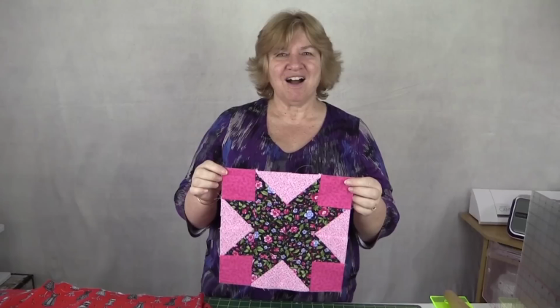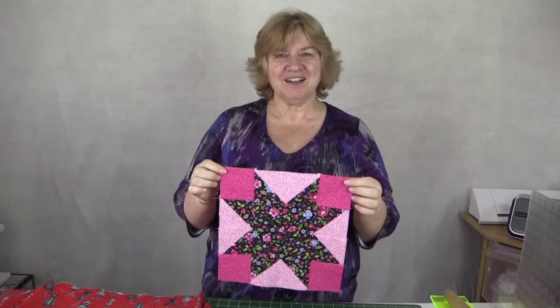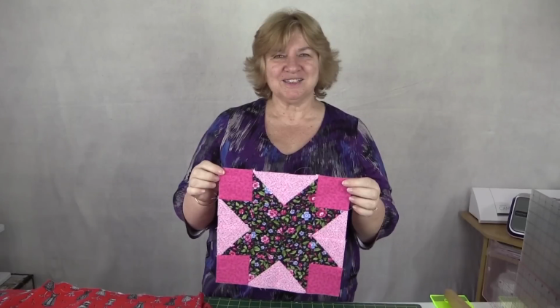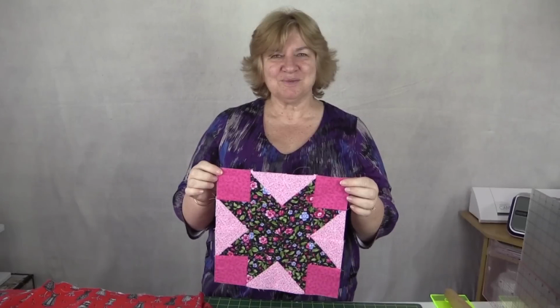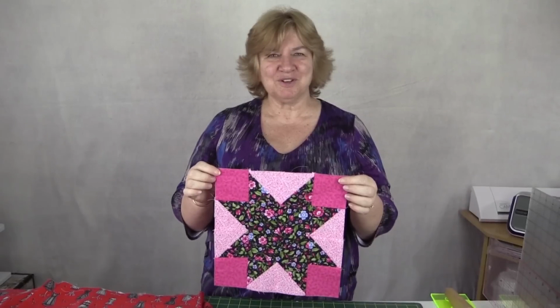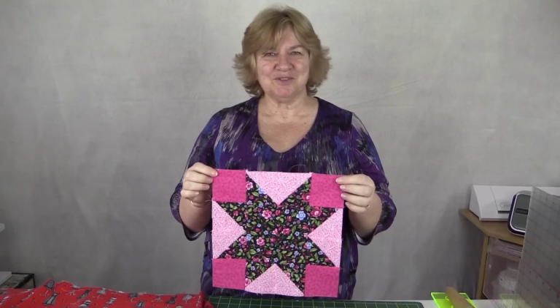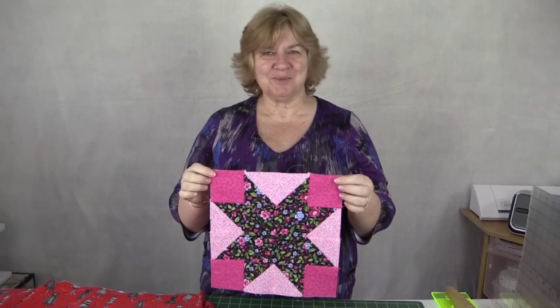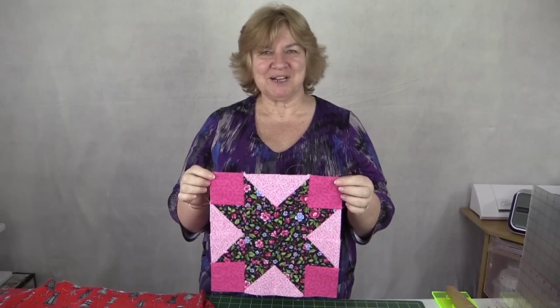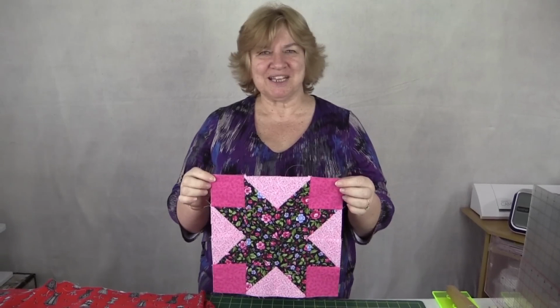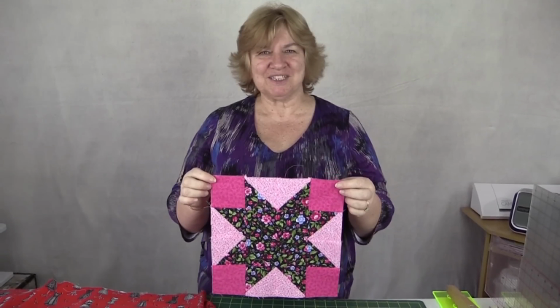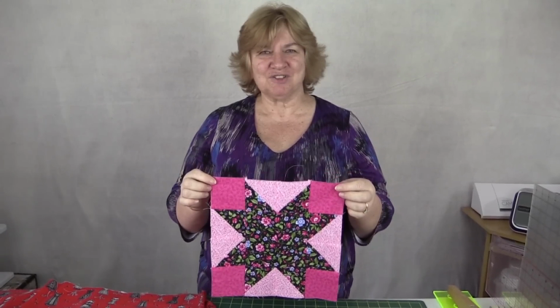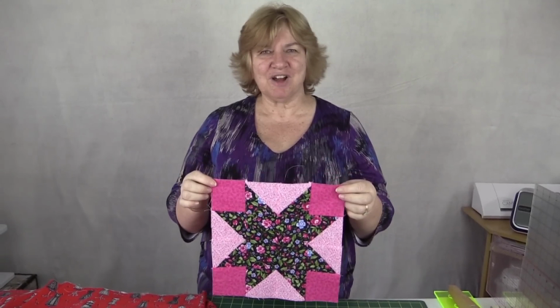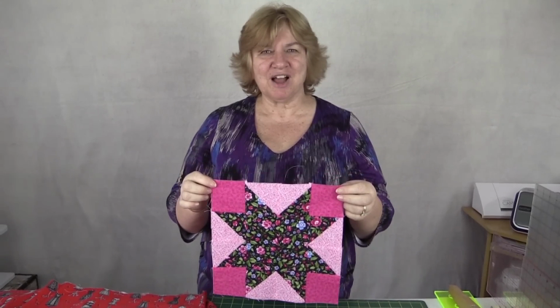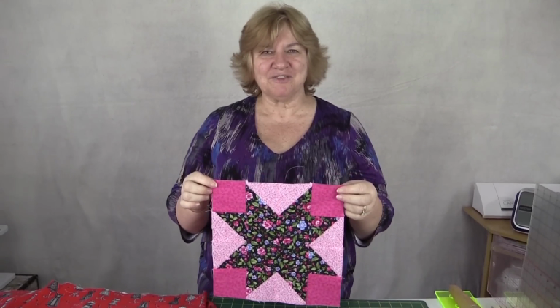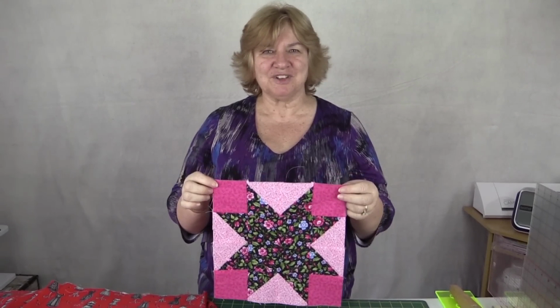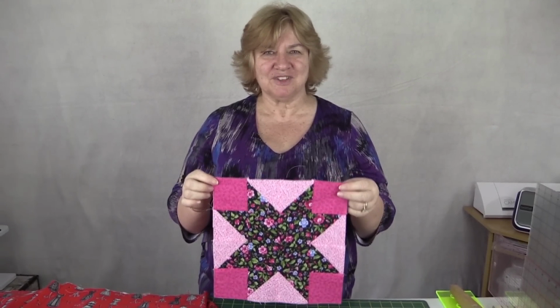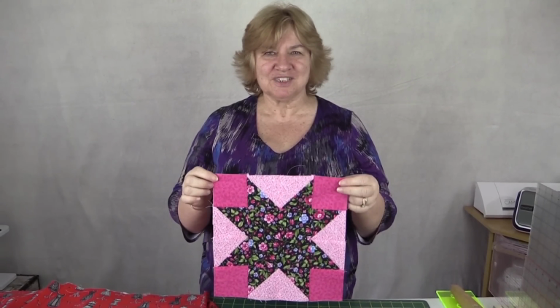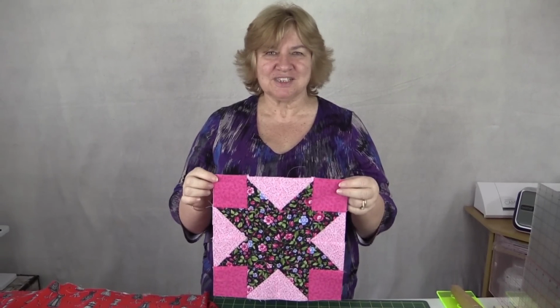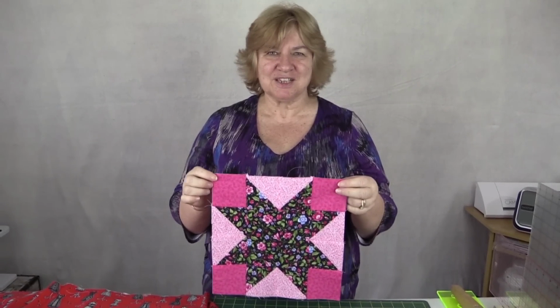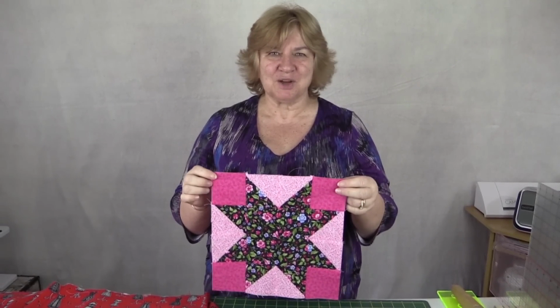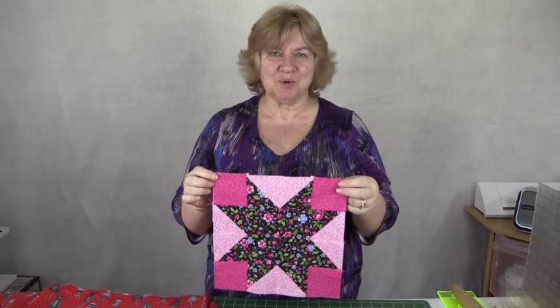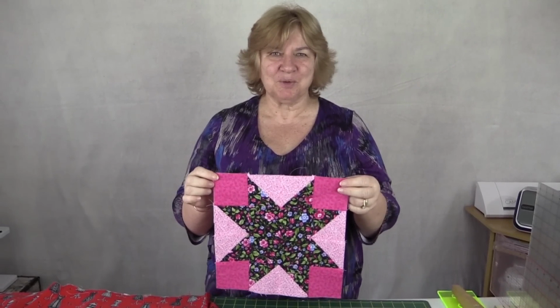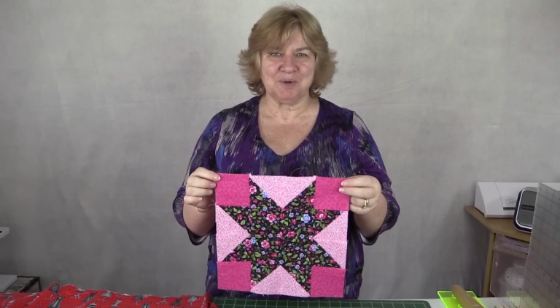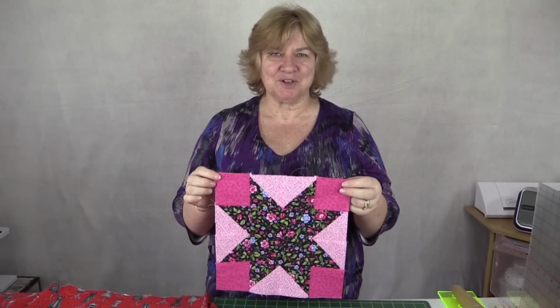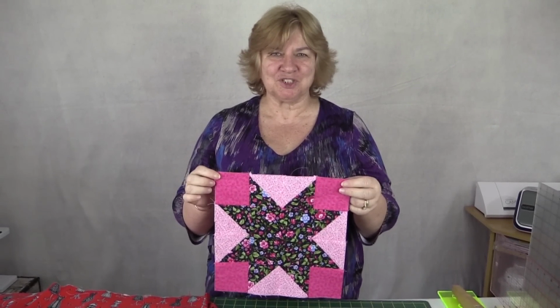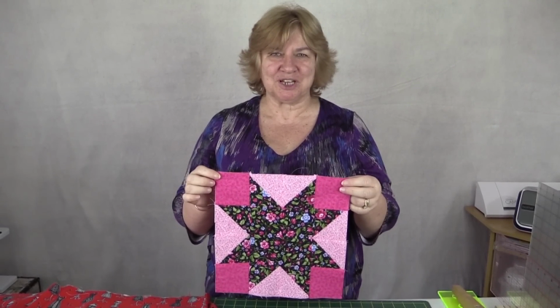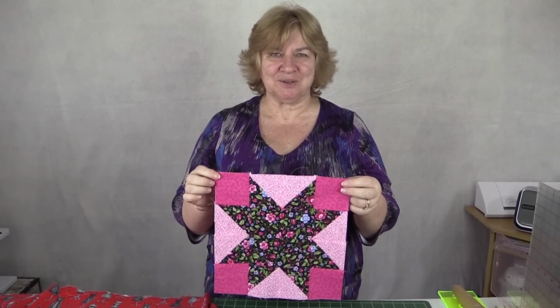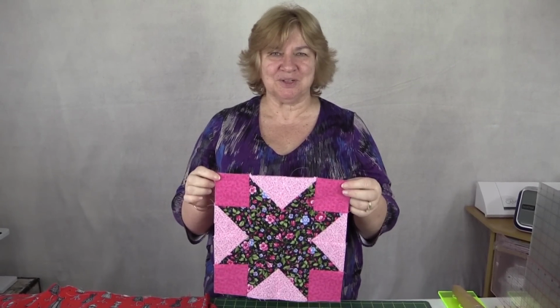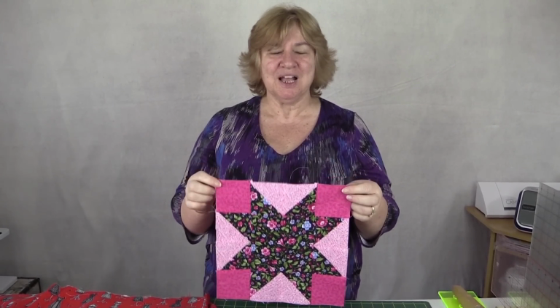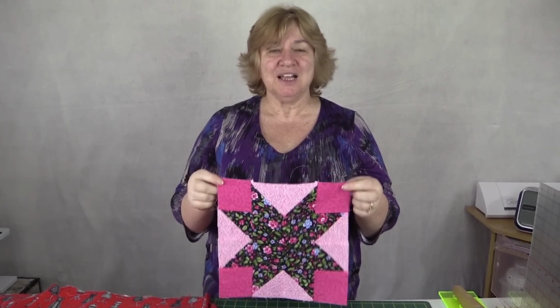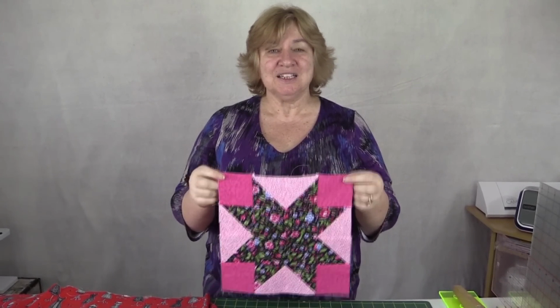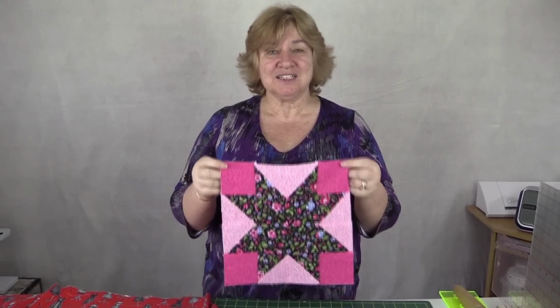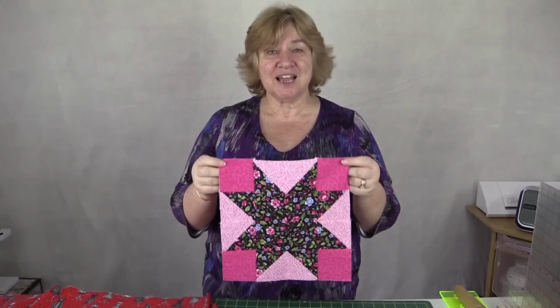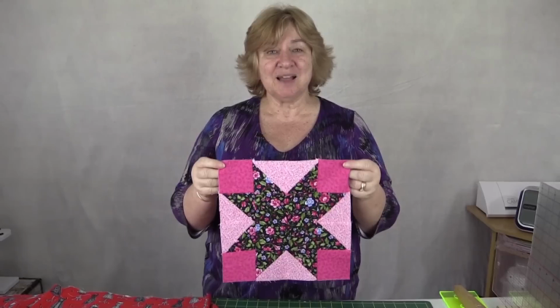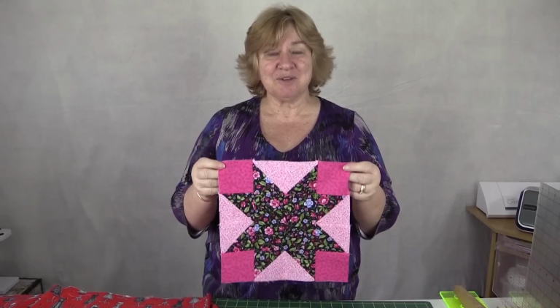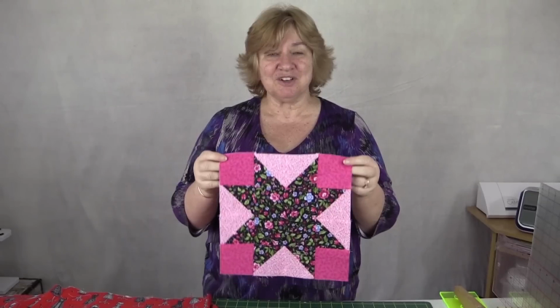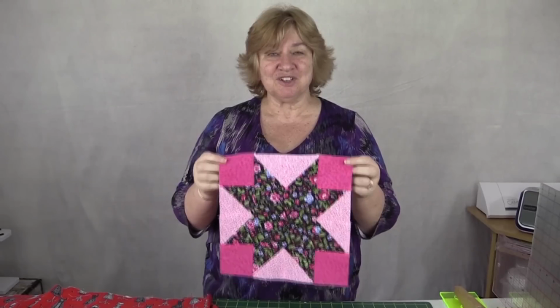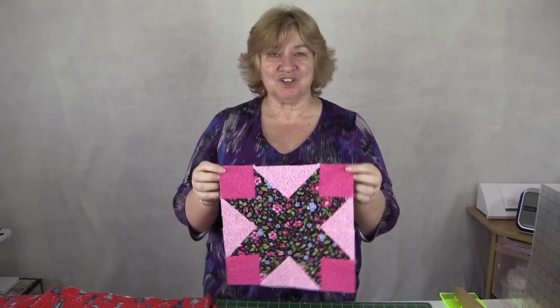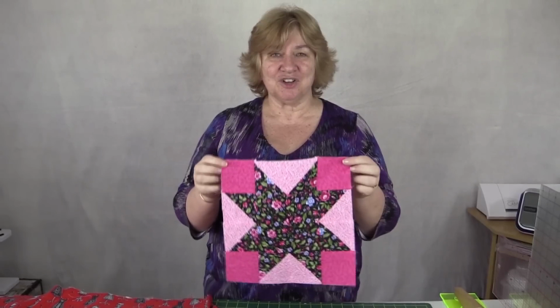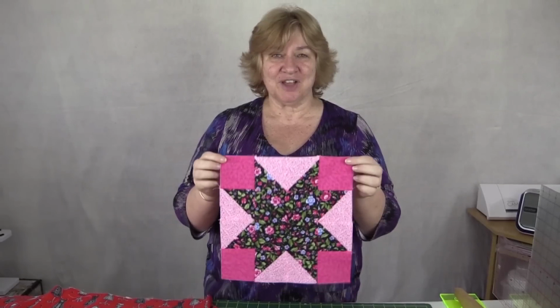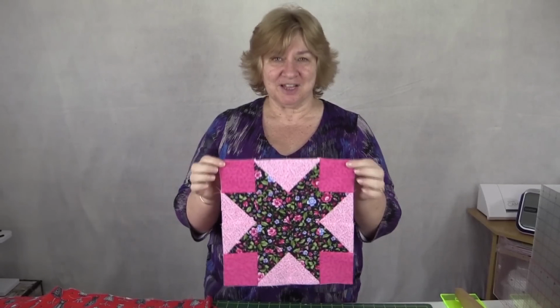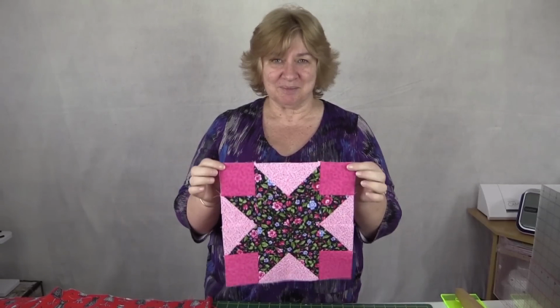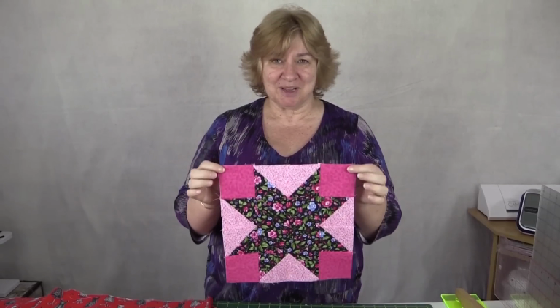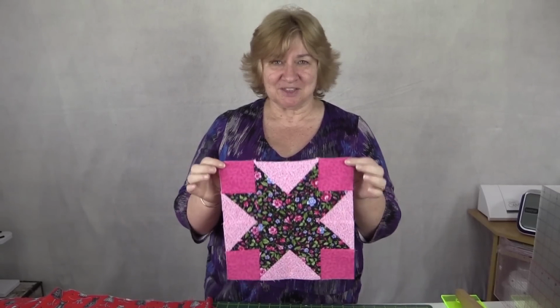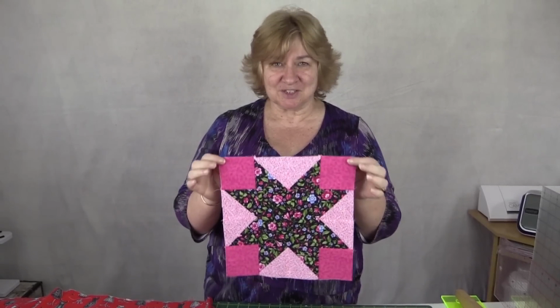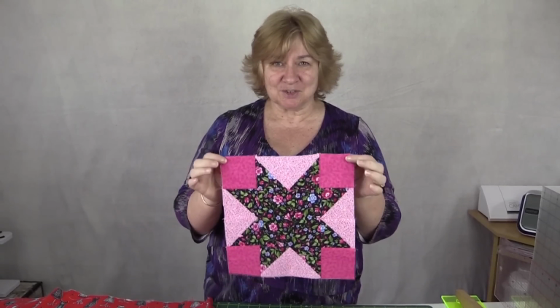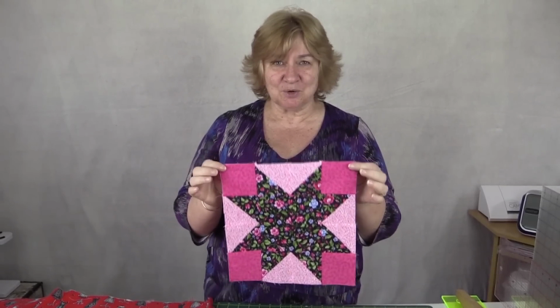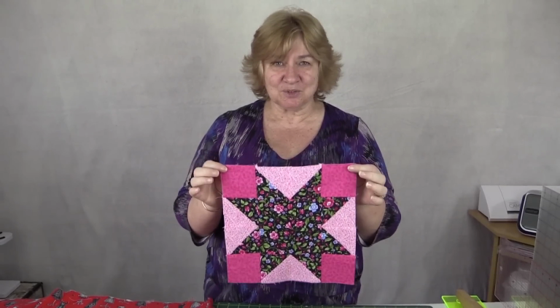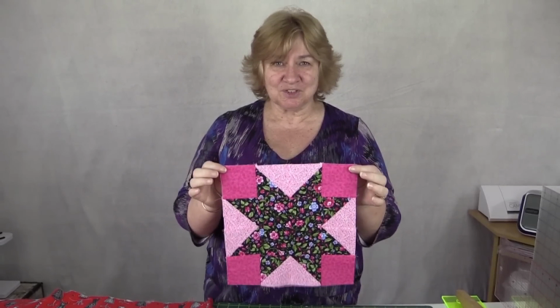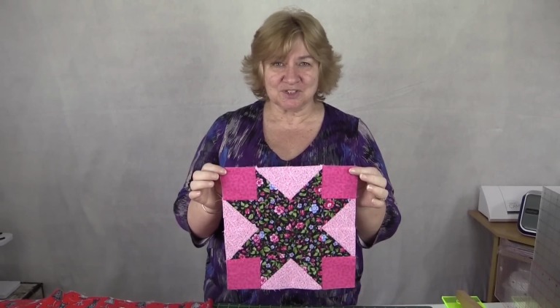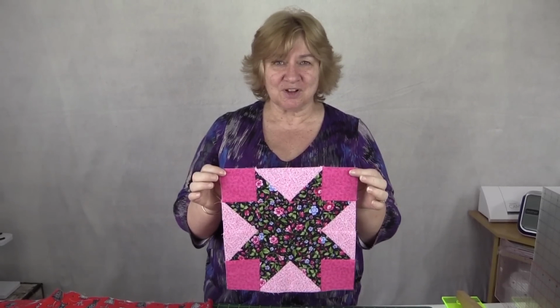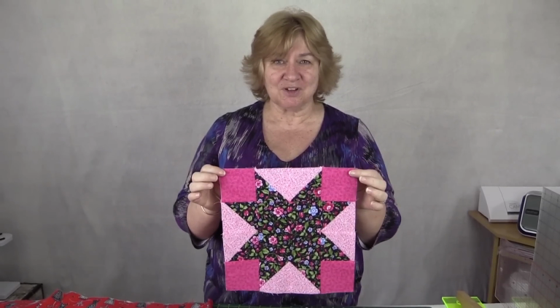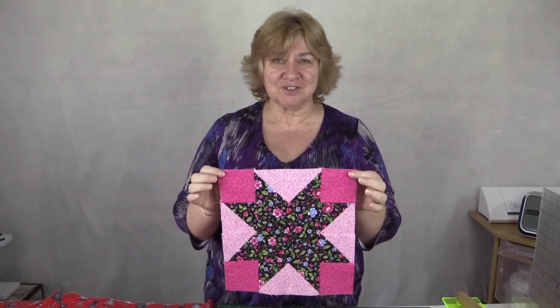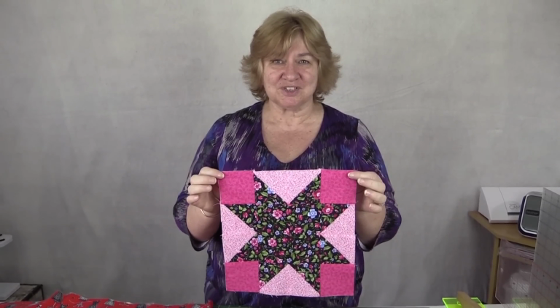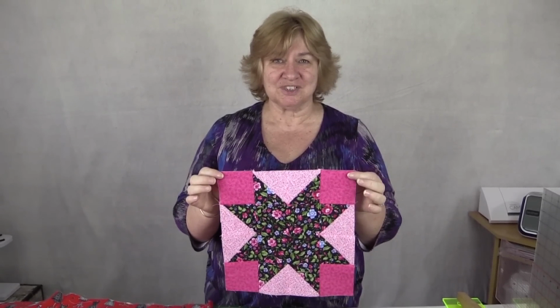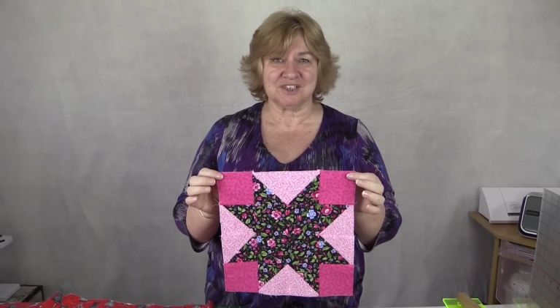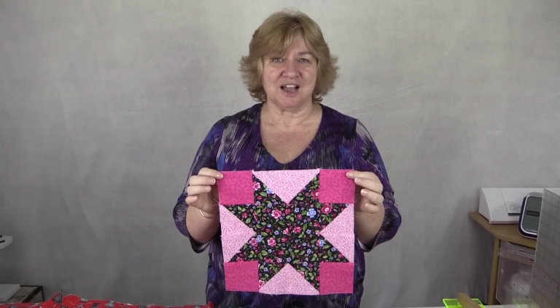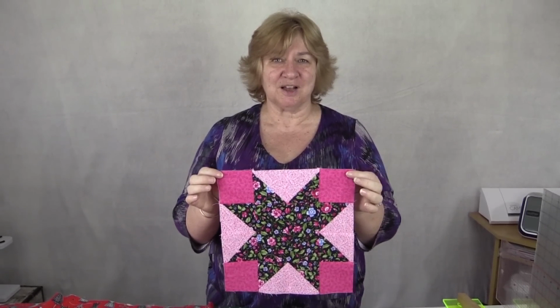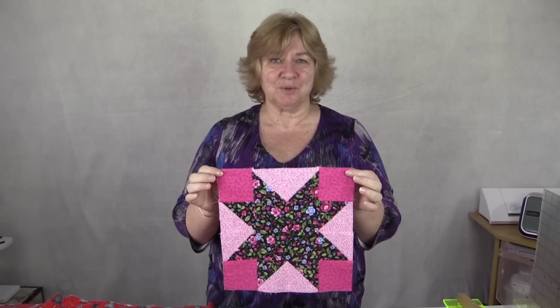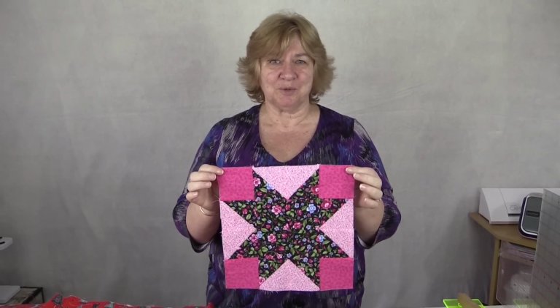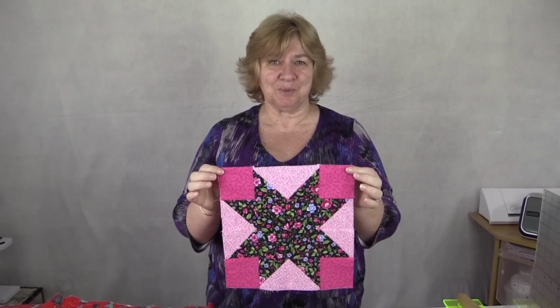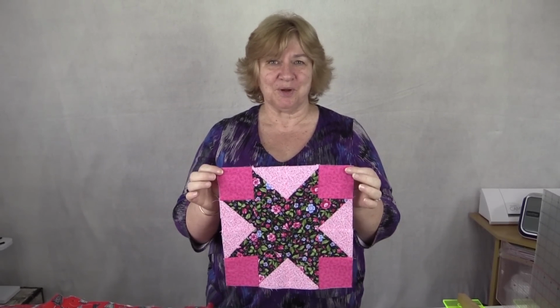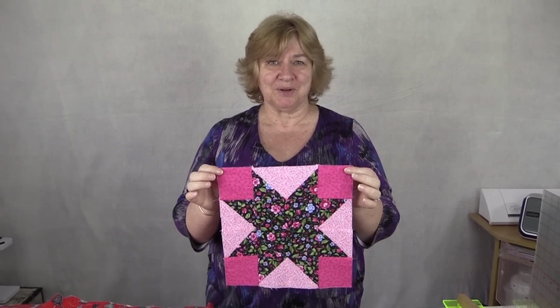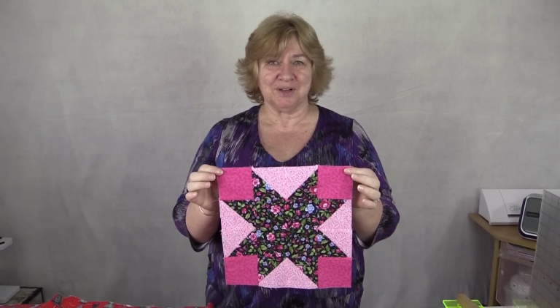Hi, it's Wanda from Alanda Craft and this is our Quilt Block channel. Today I'm going to show you how to make this gorgeous Austin Star Quilt Block.